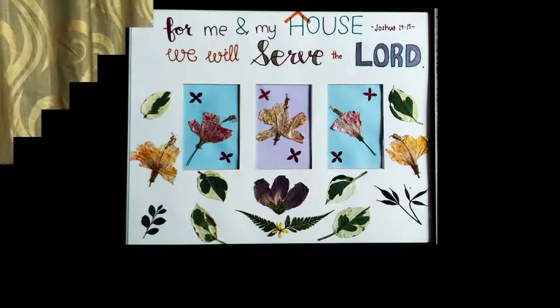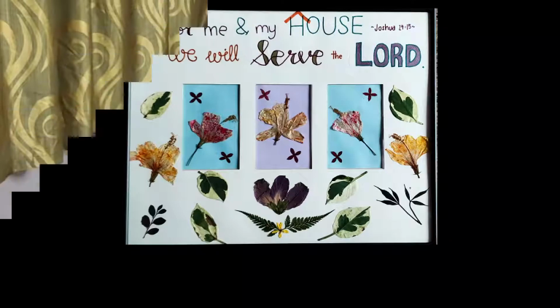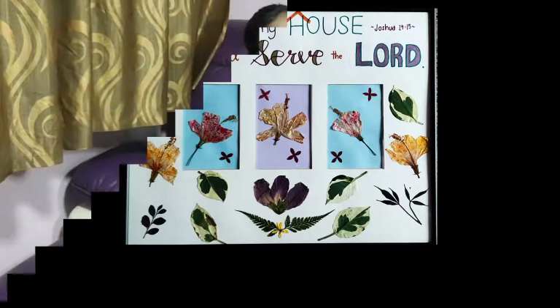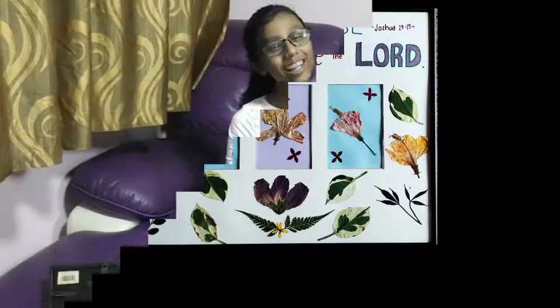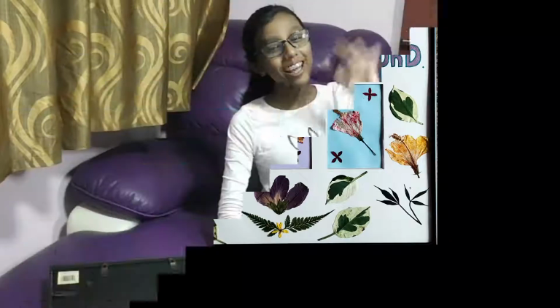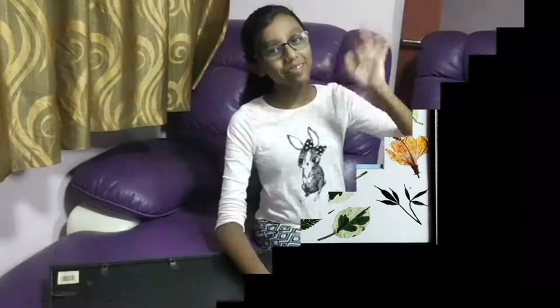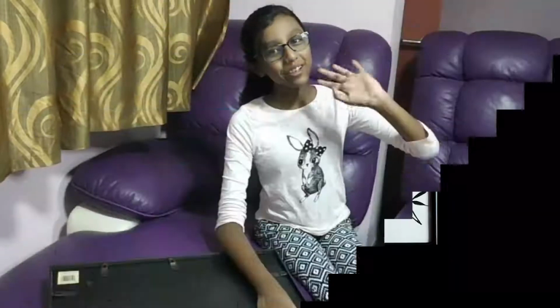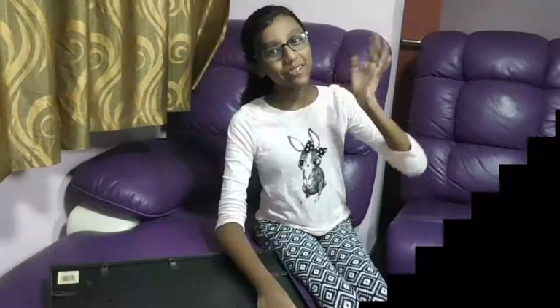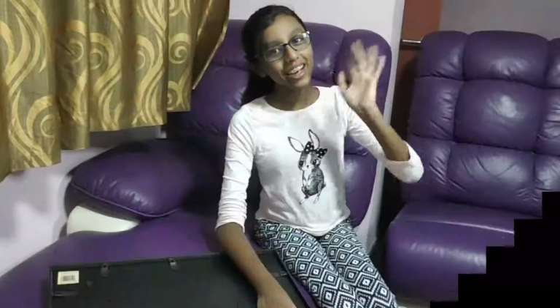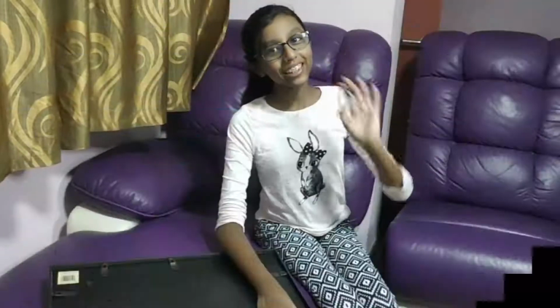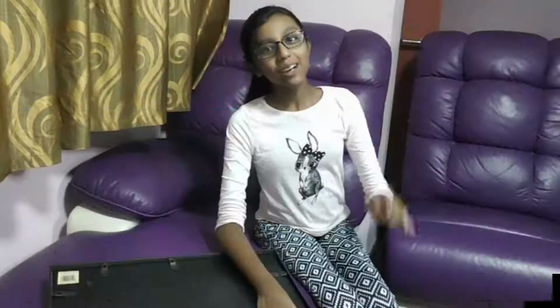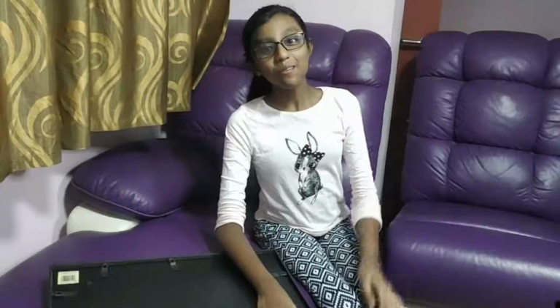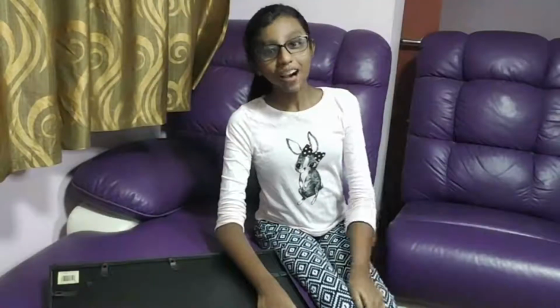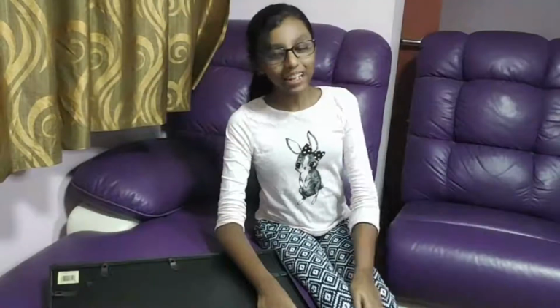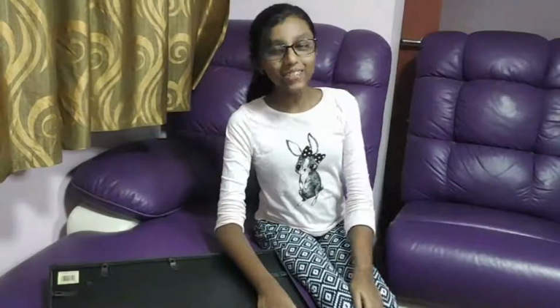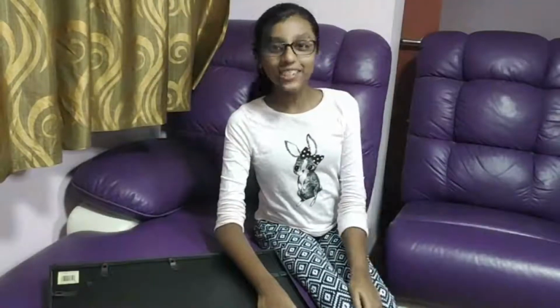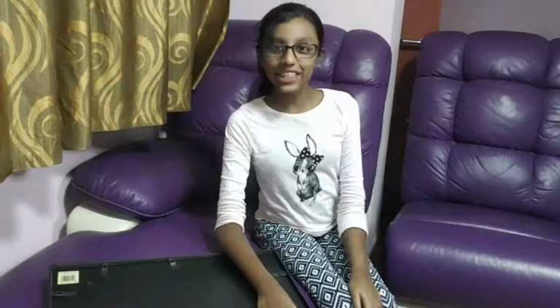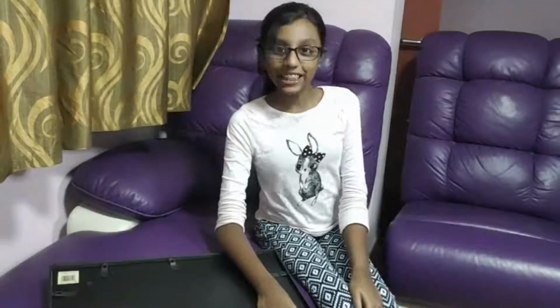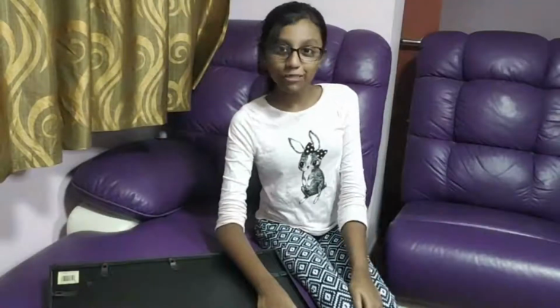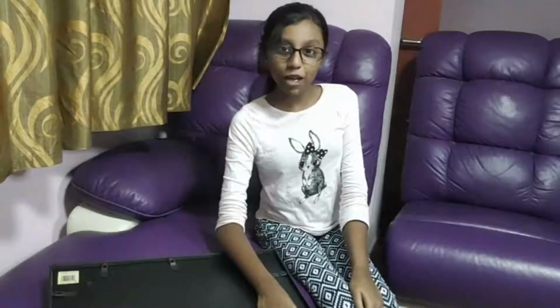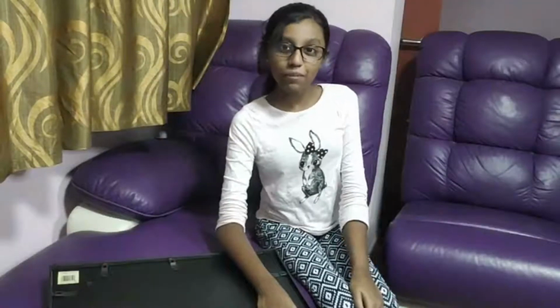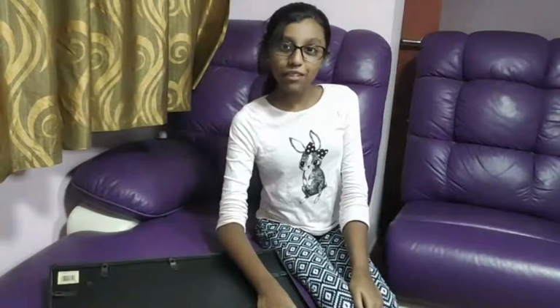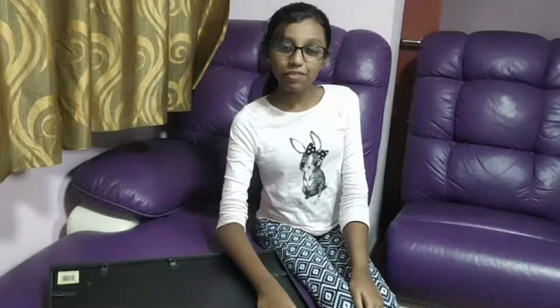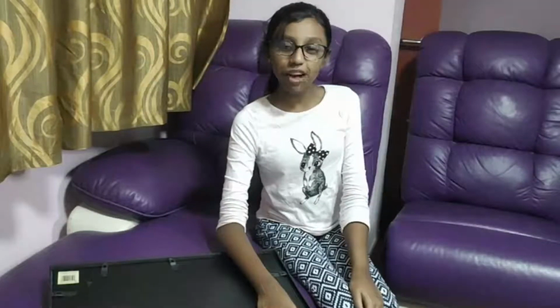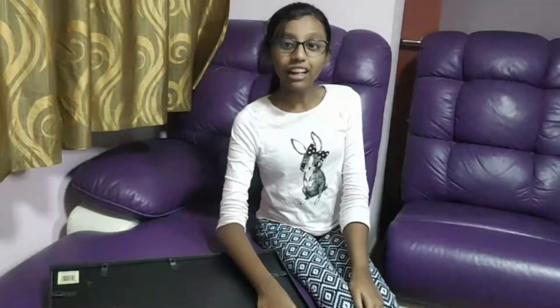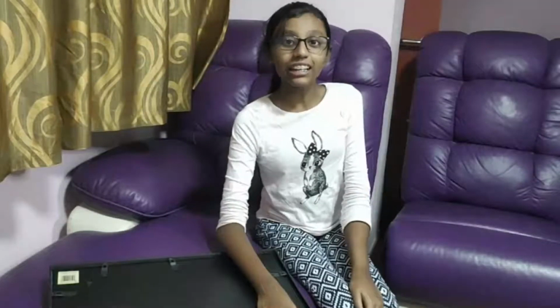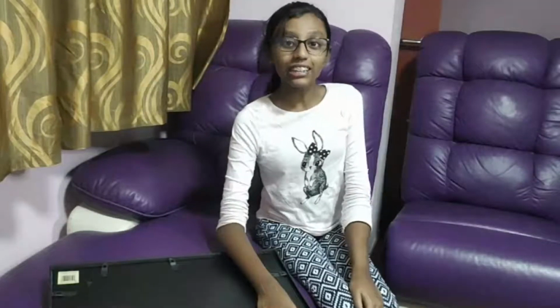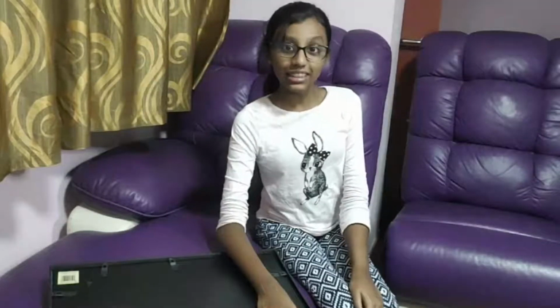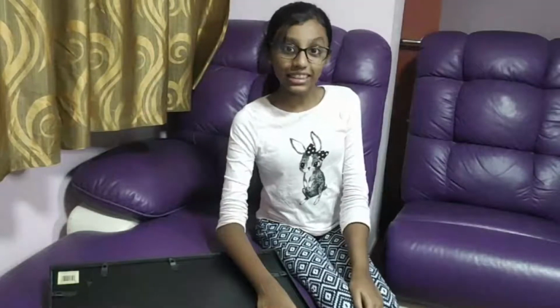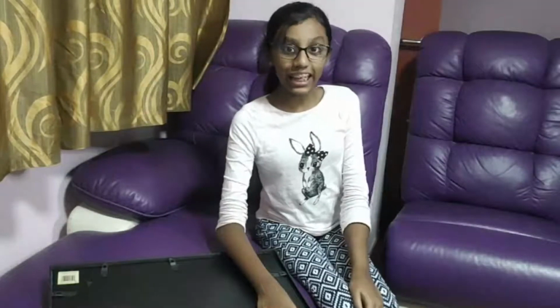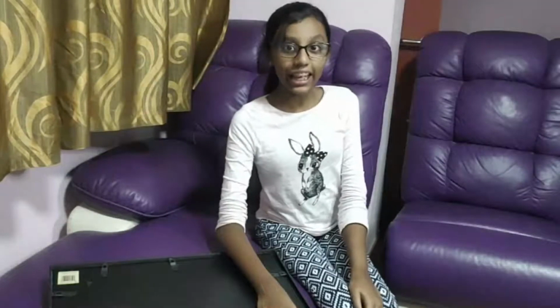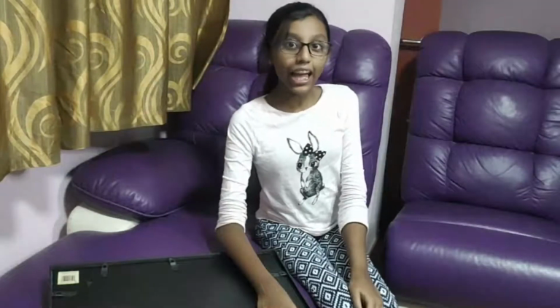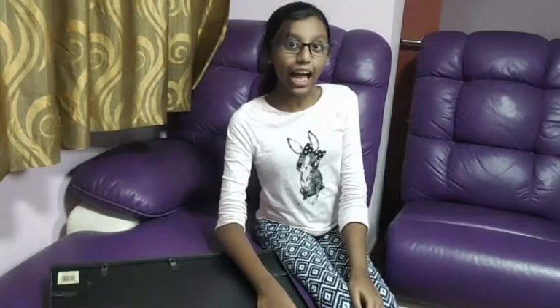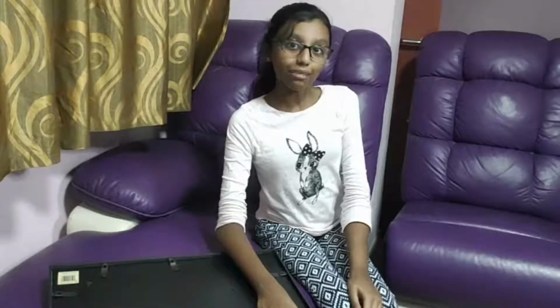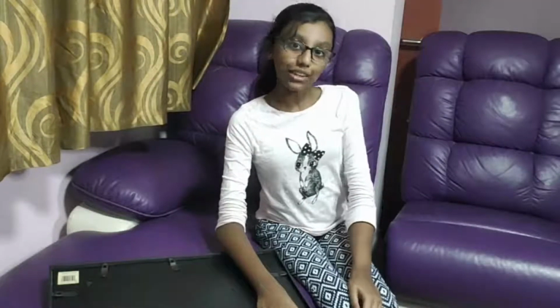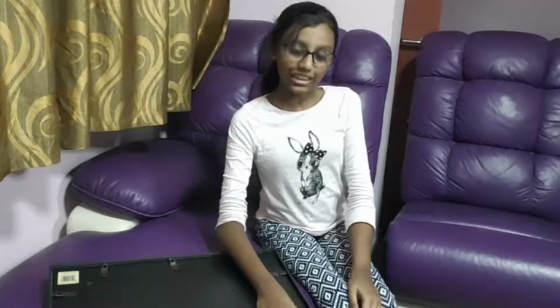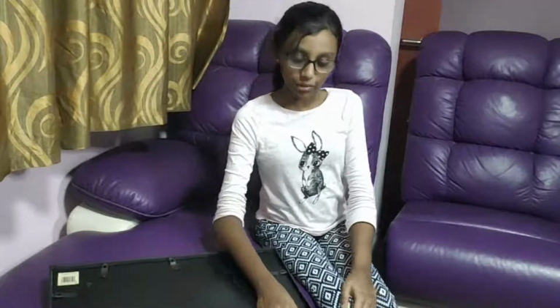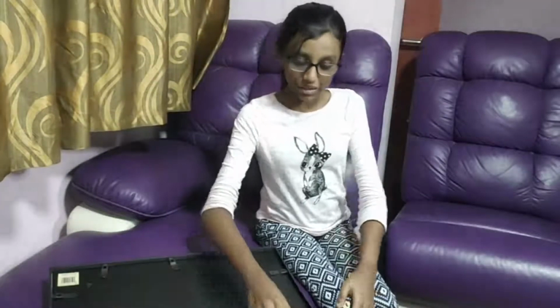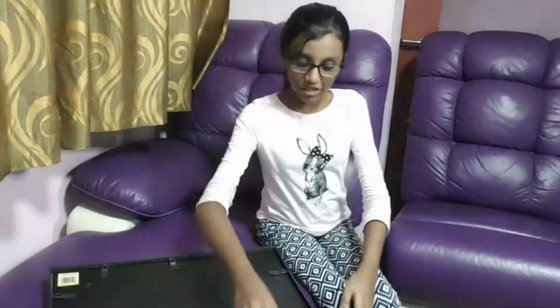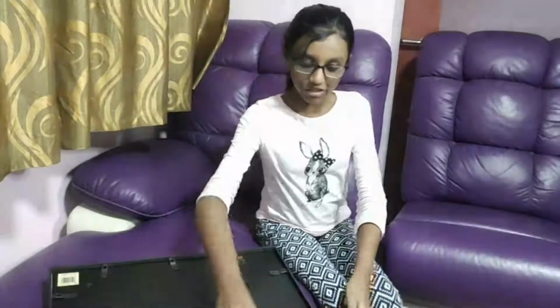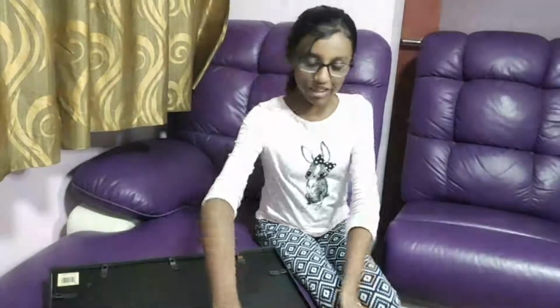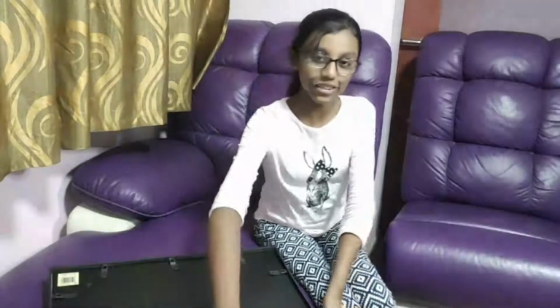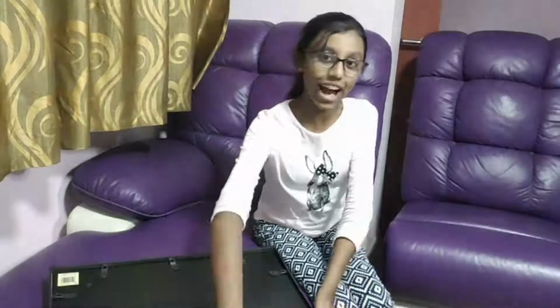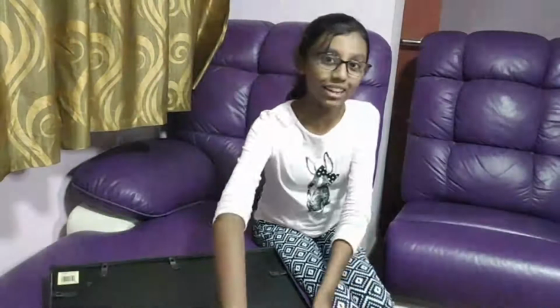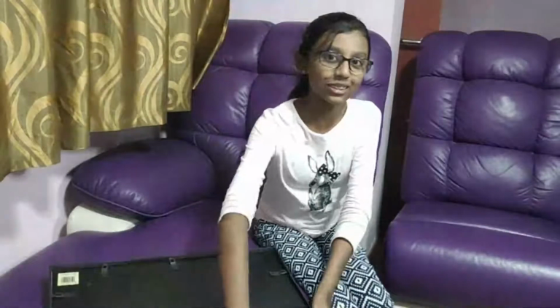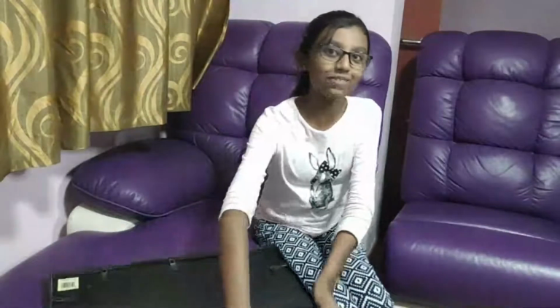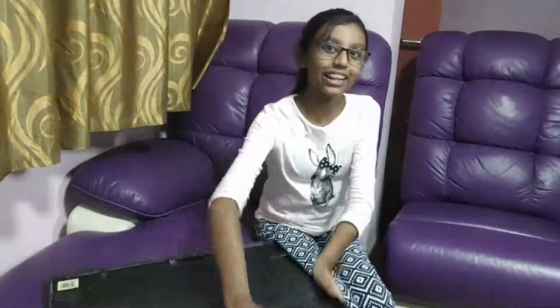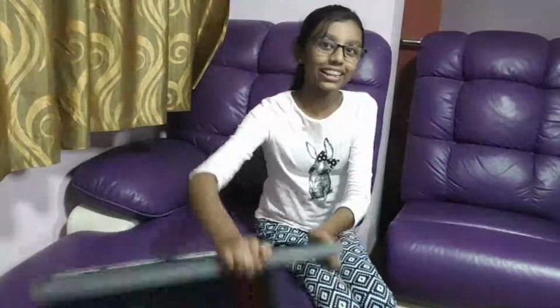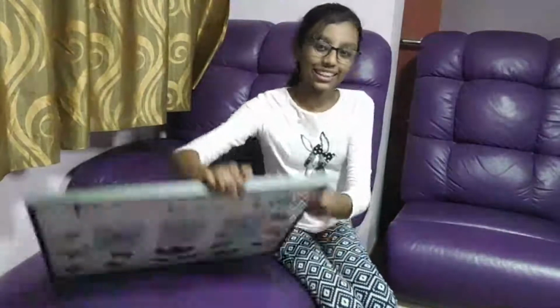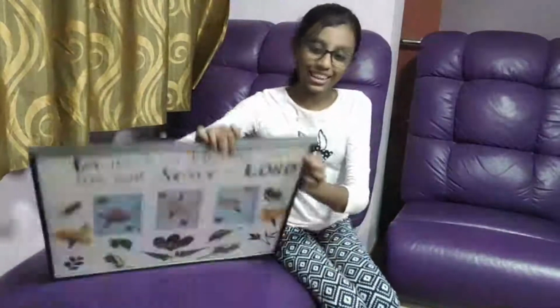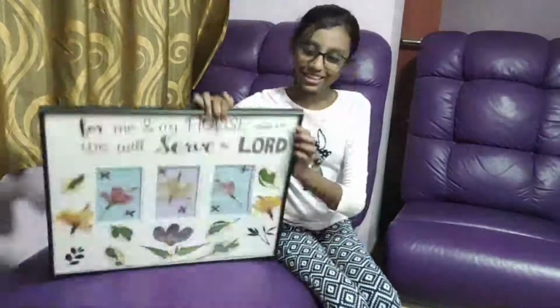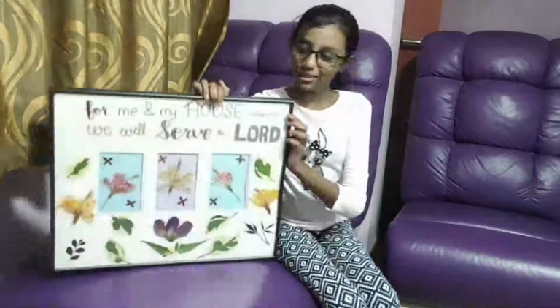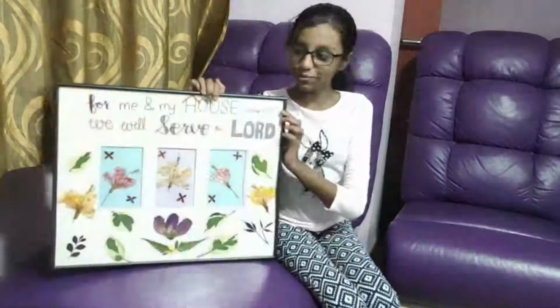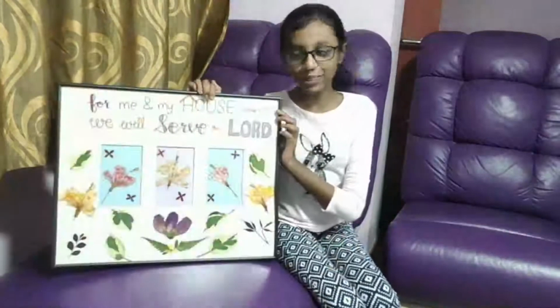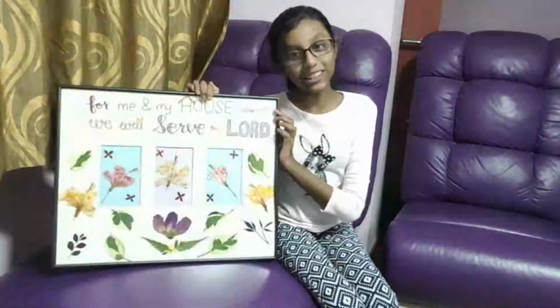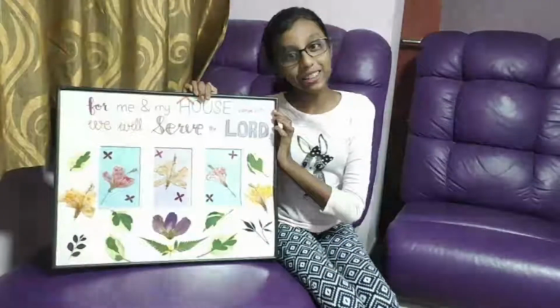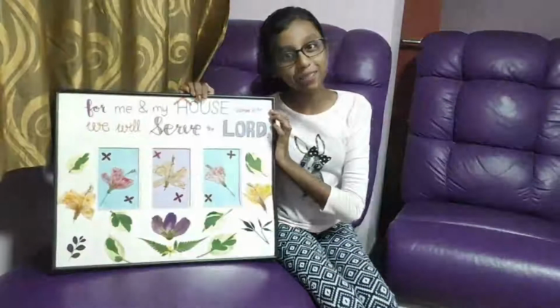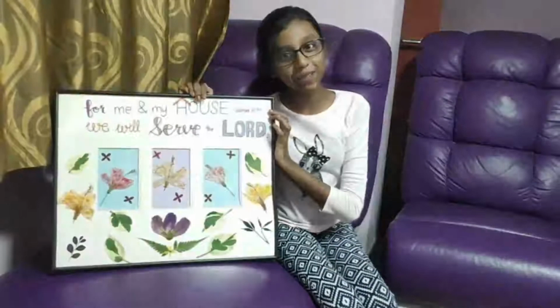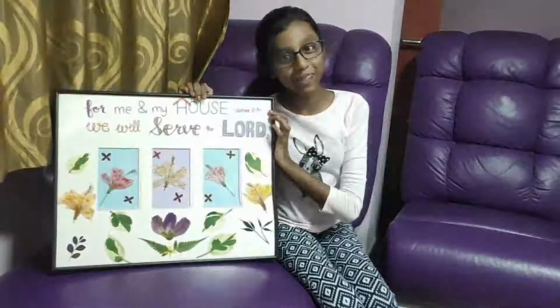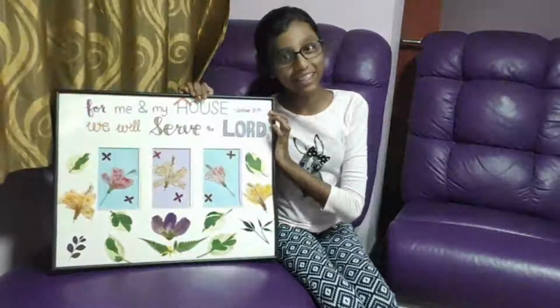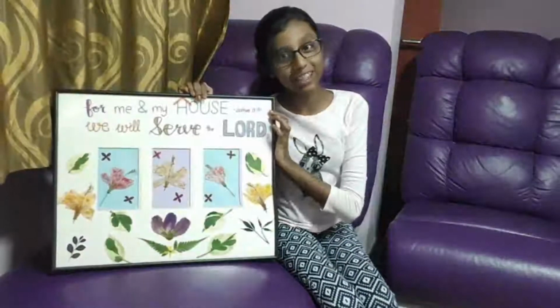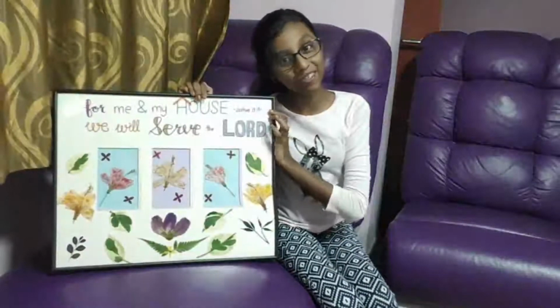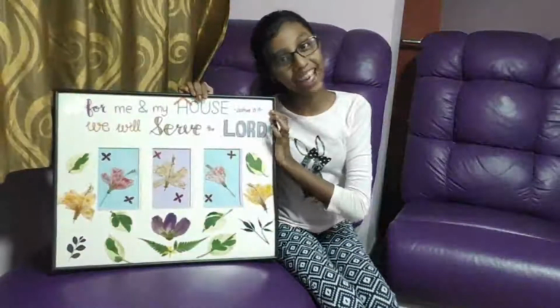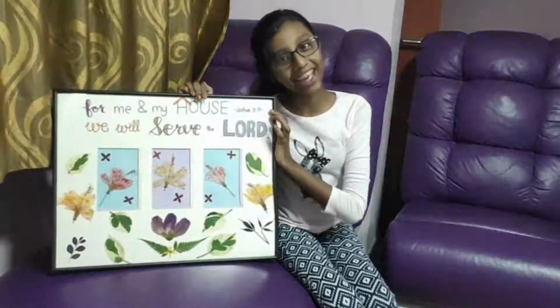Hello everyone, welcome to Jay's family vlog. Today, I'm going to be showing you how to make this beautiful piece of art.